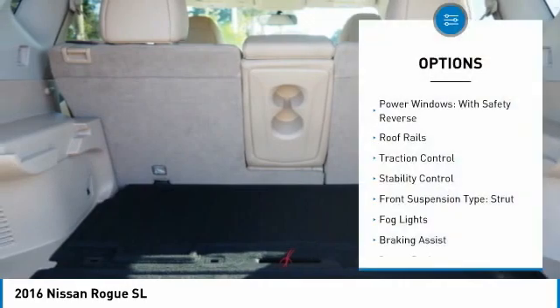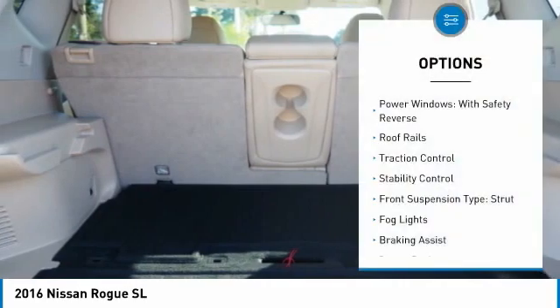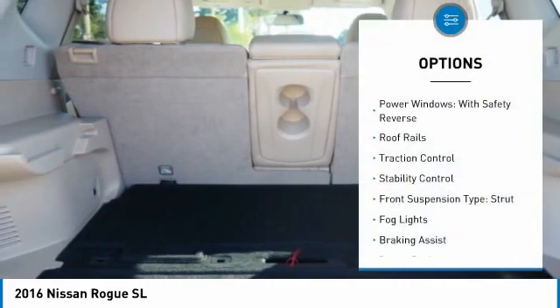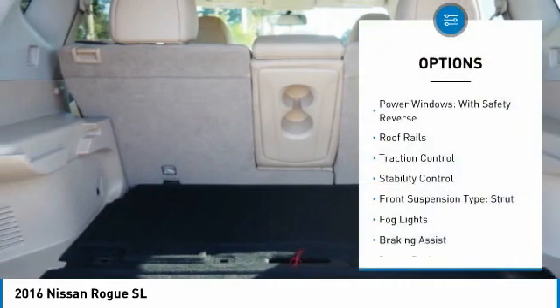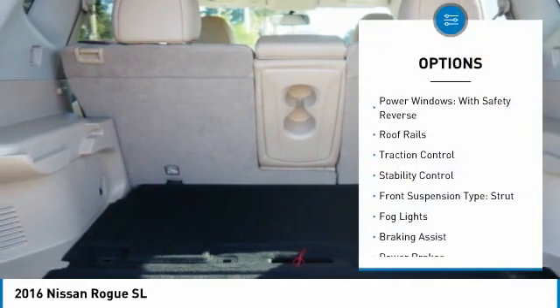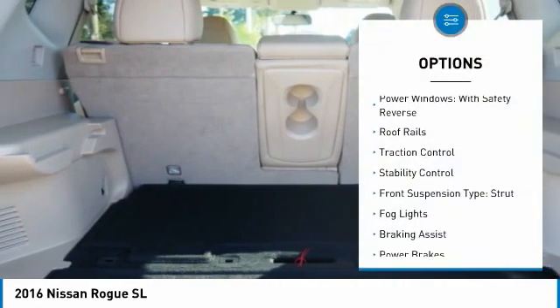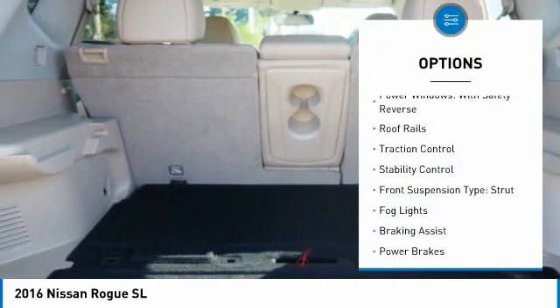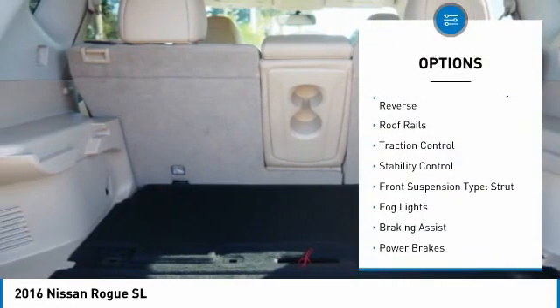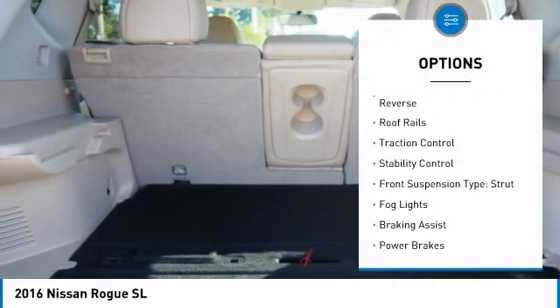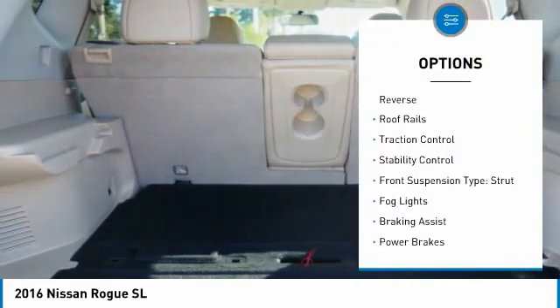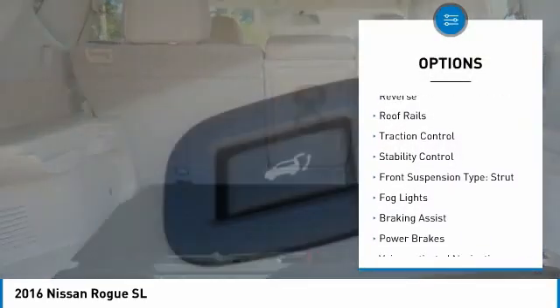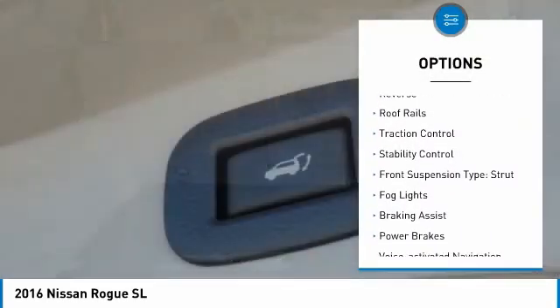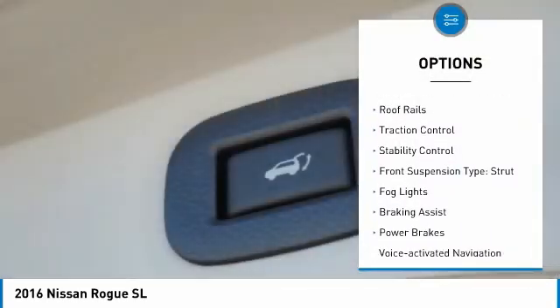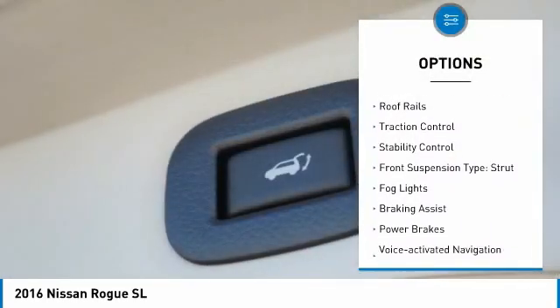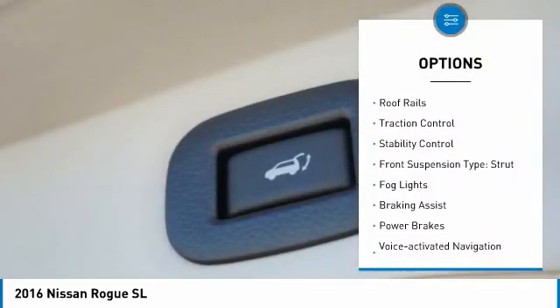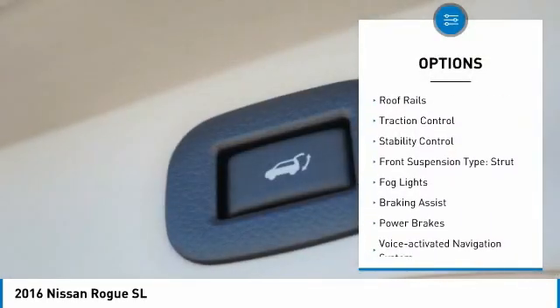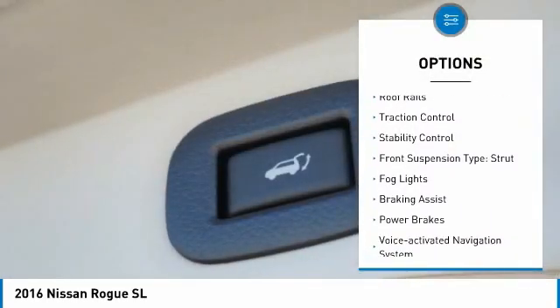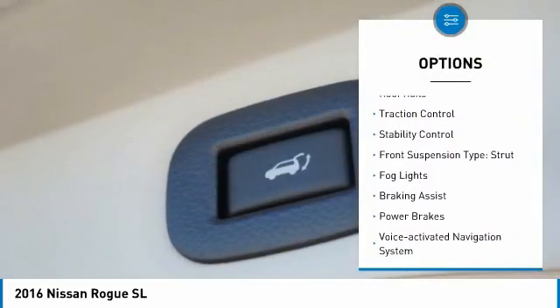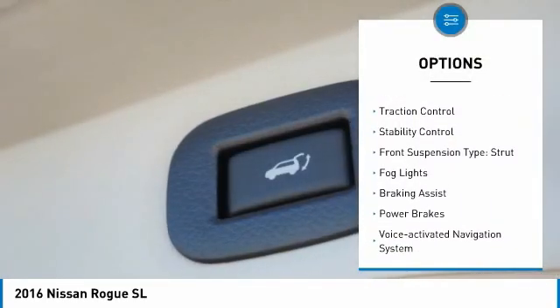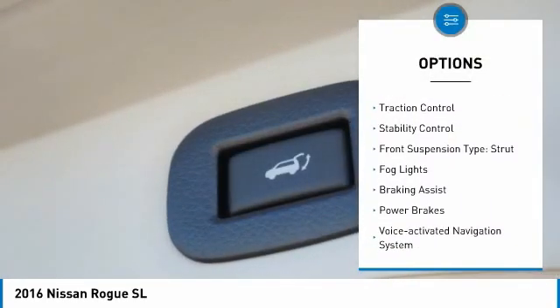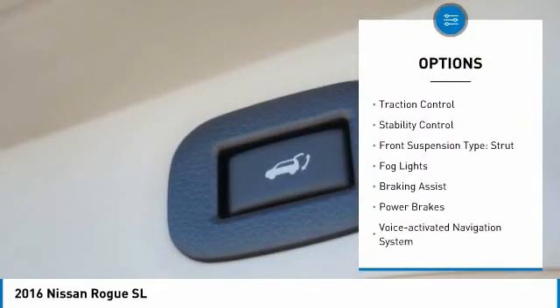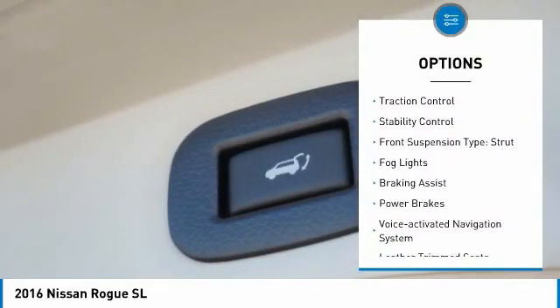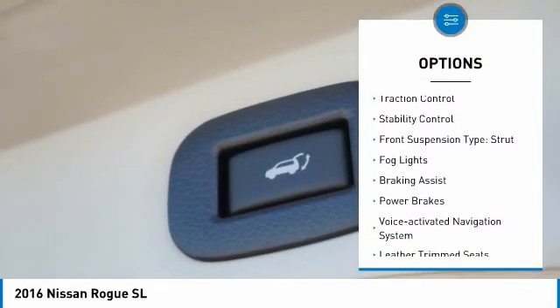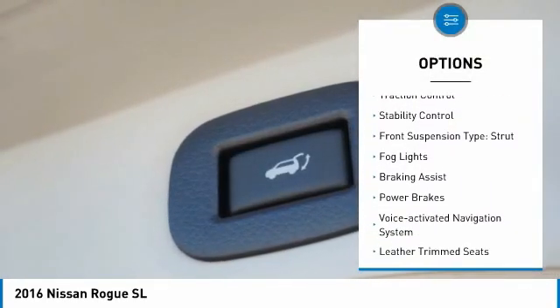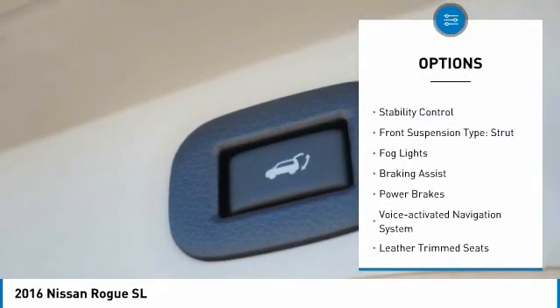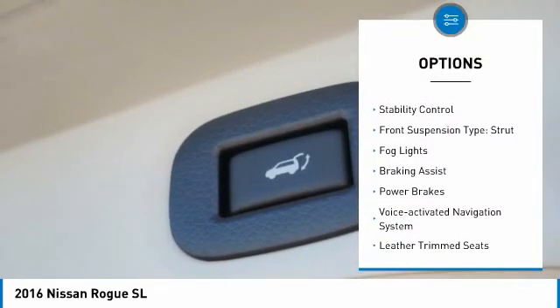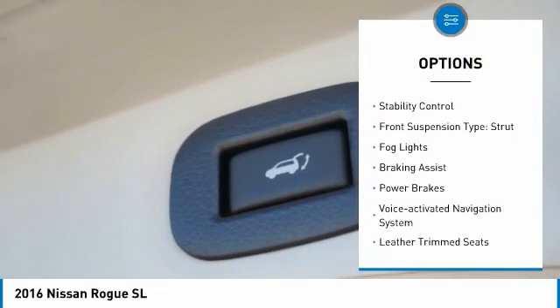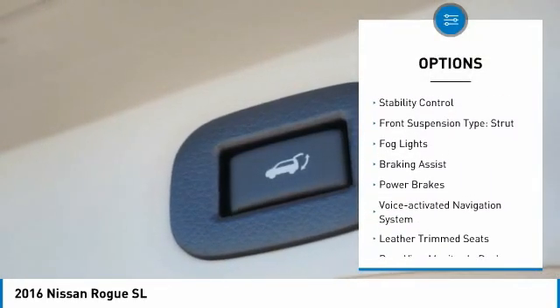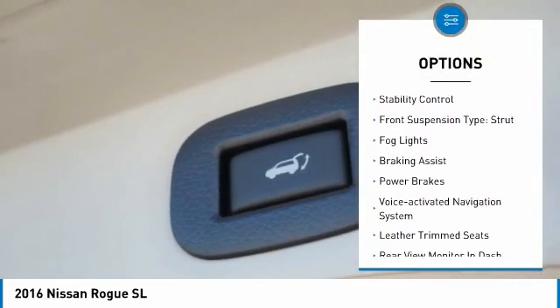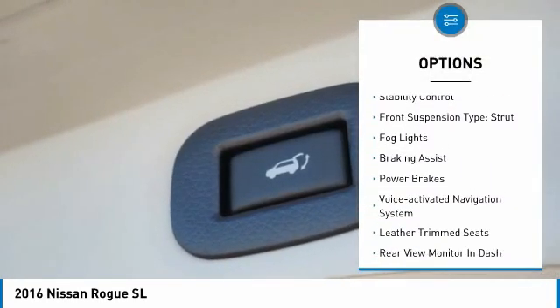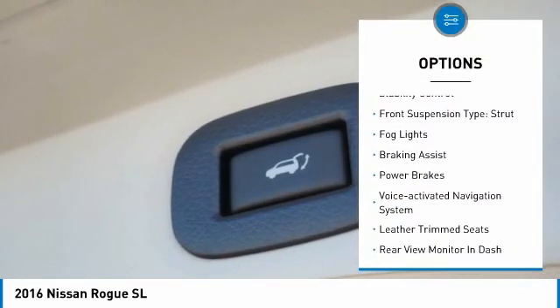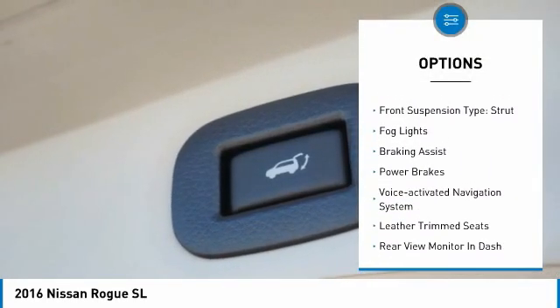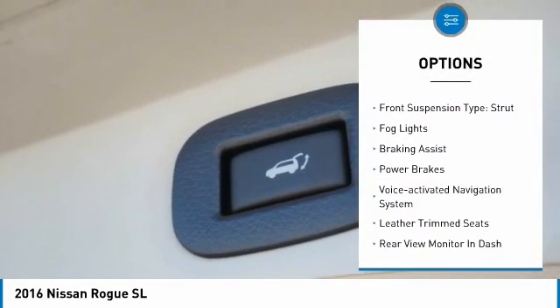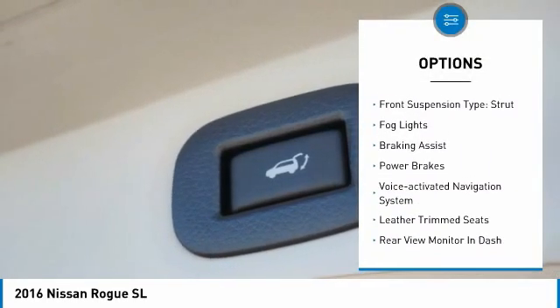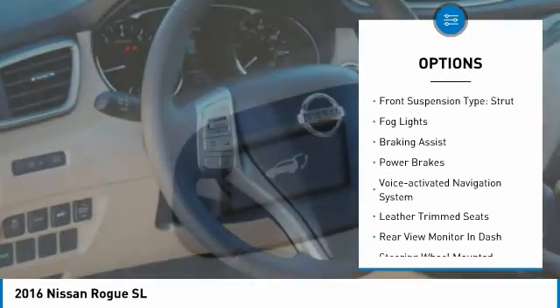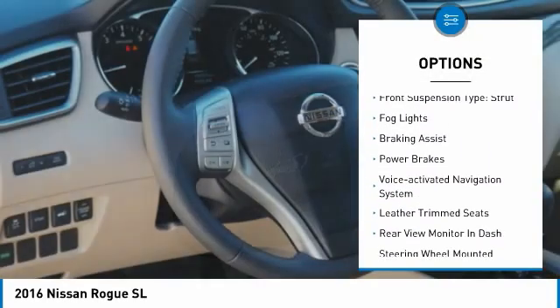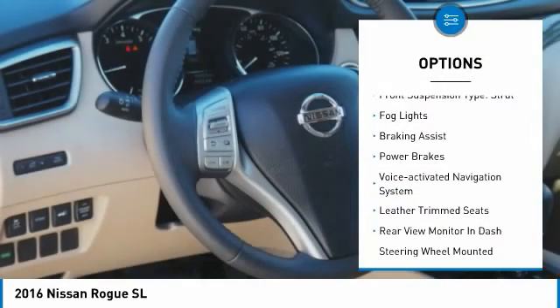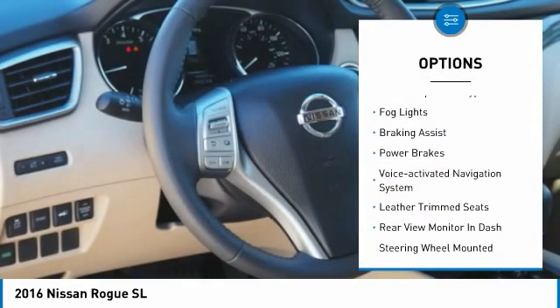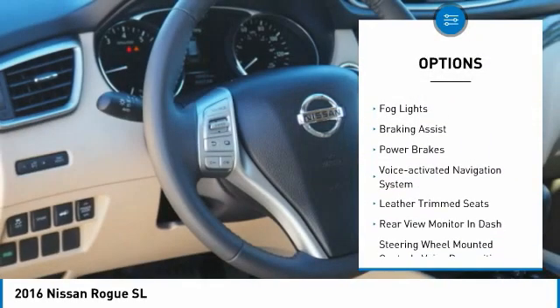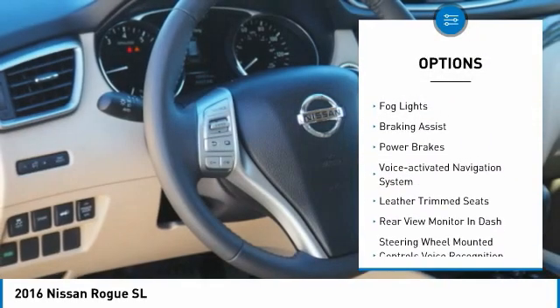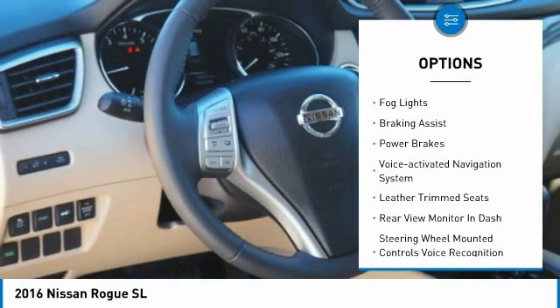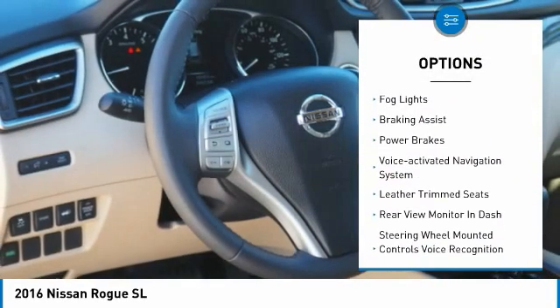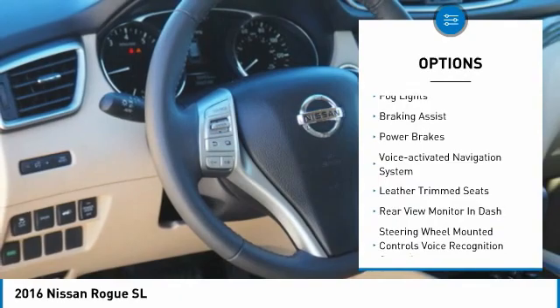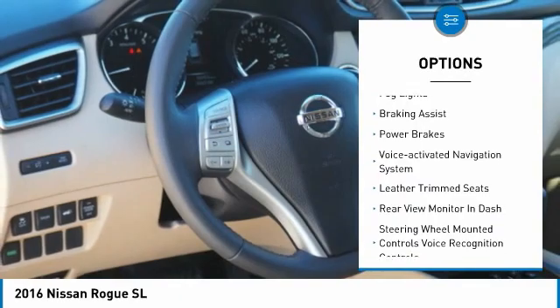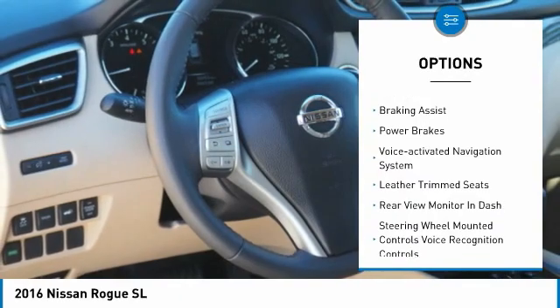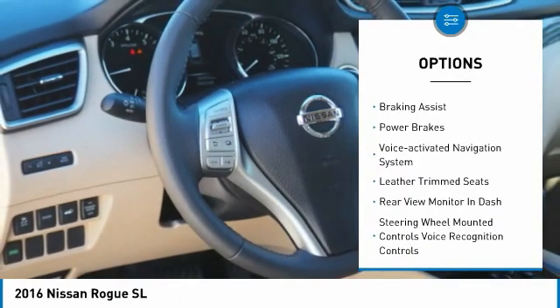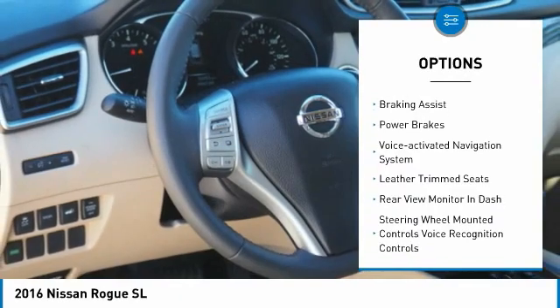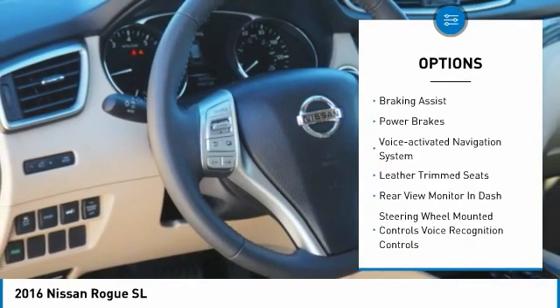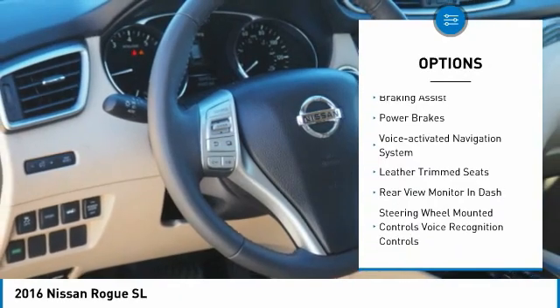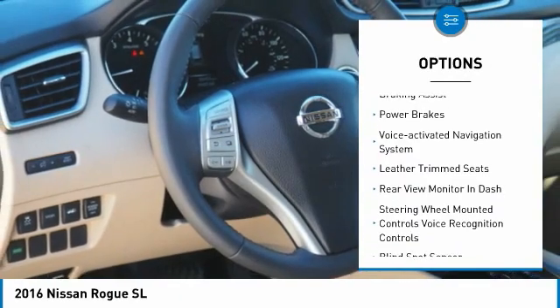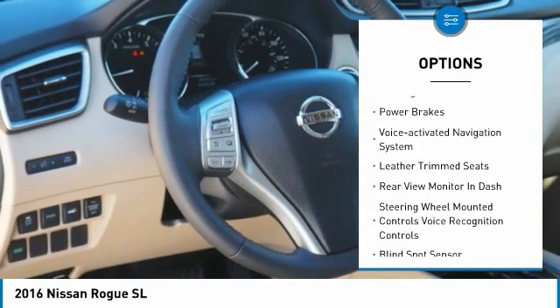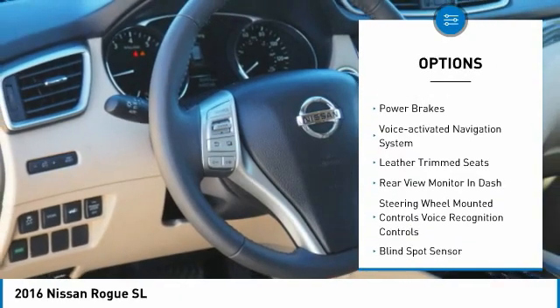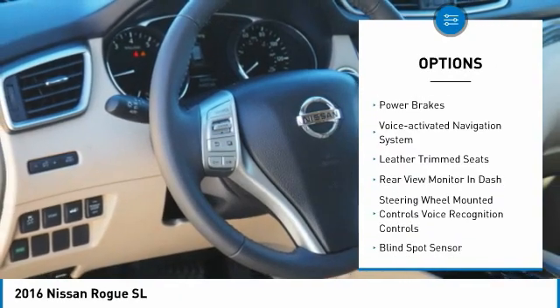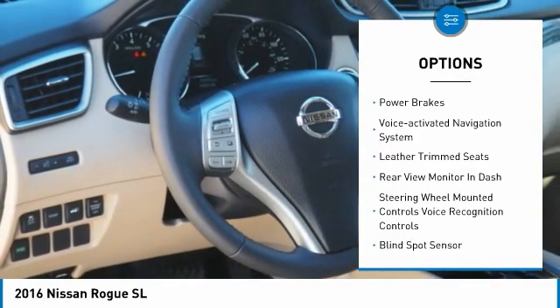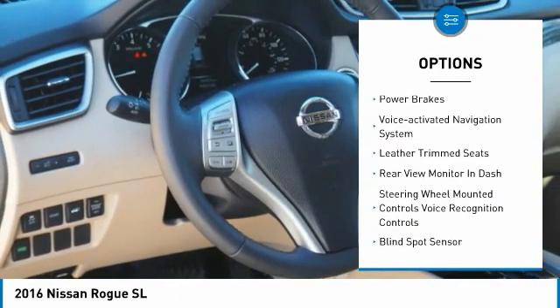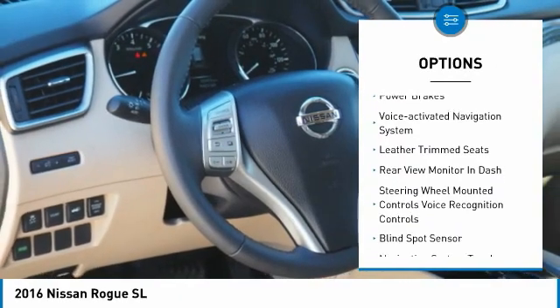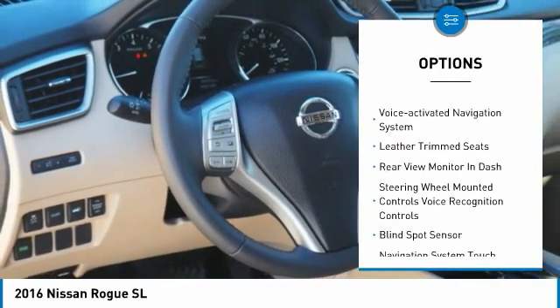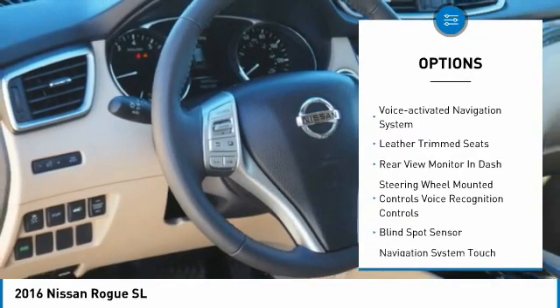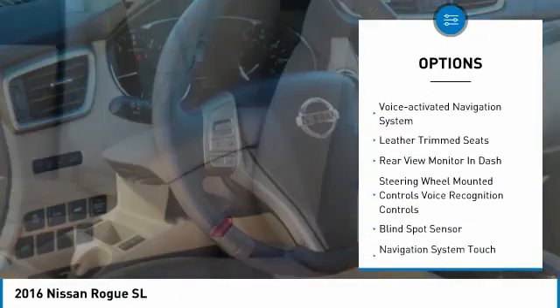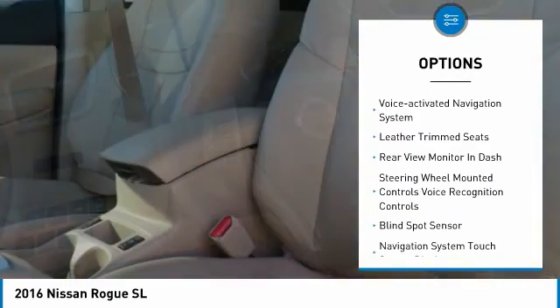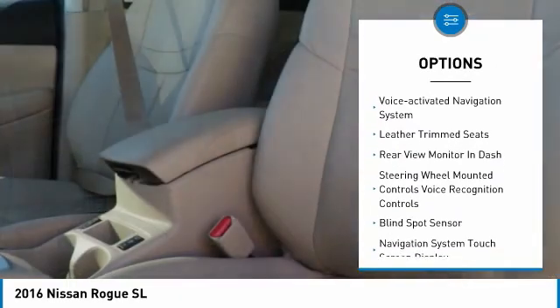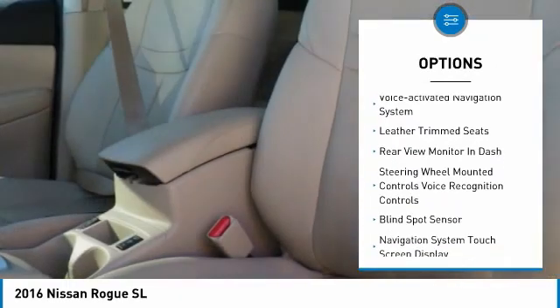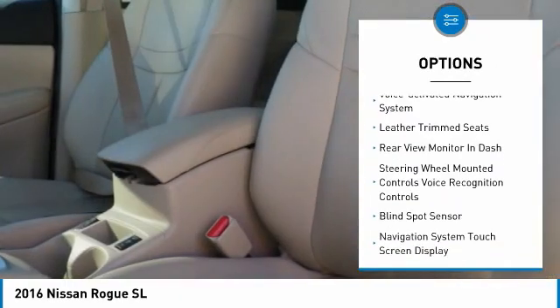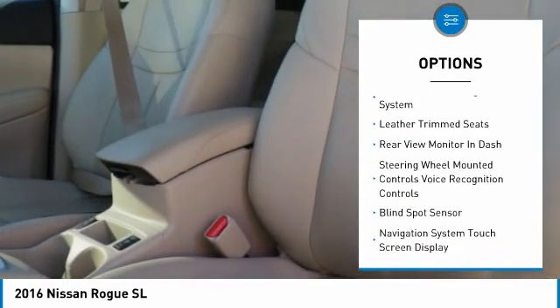Power windows with safety reverse, roof rails, traction control, stability control, front suspension type: strut.